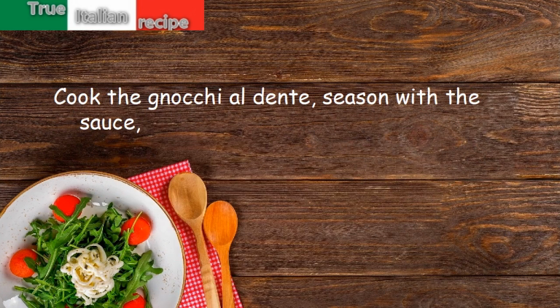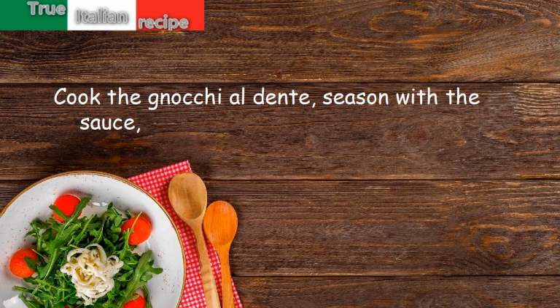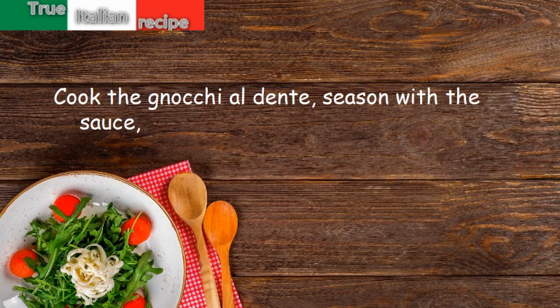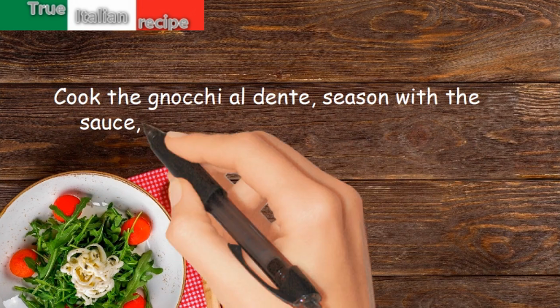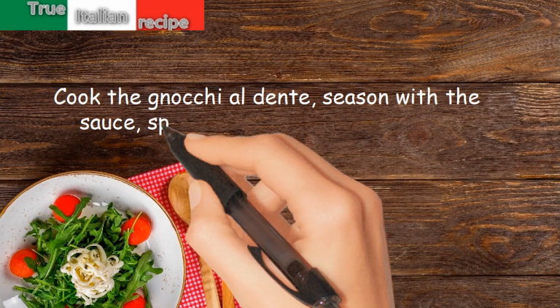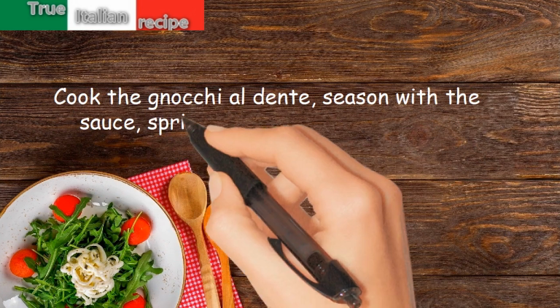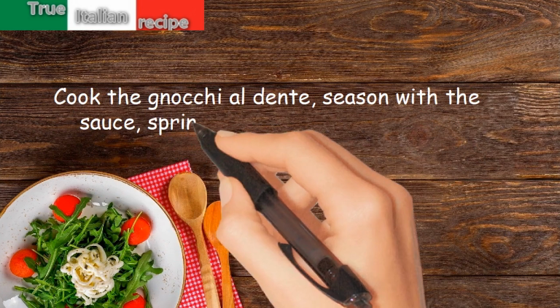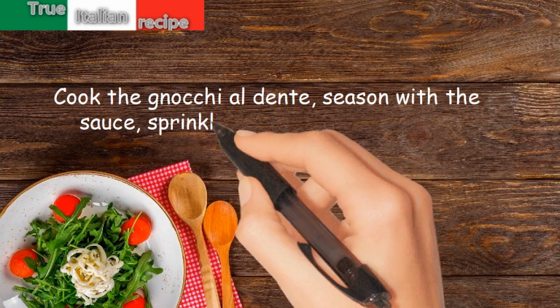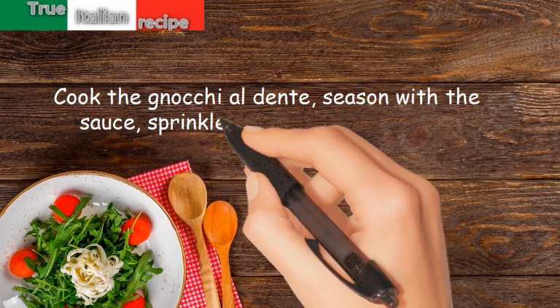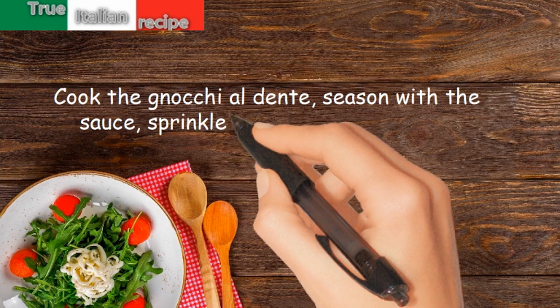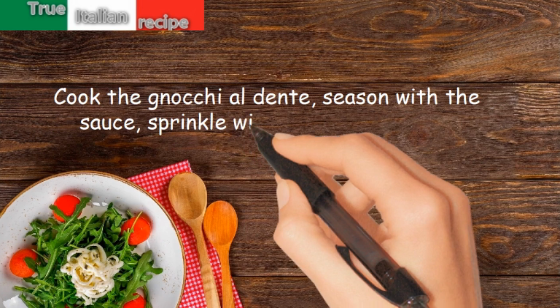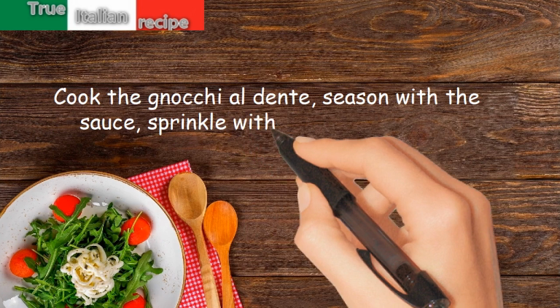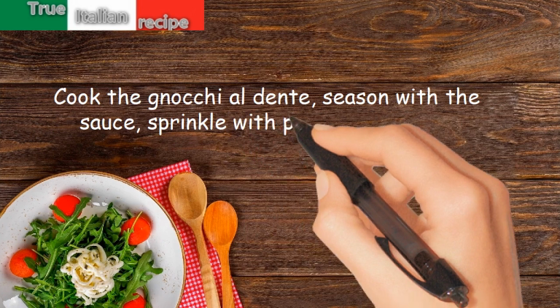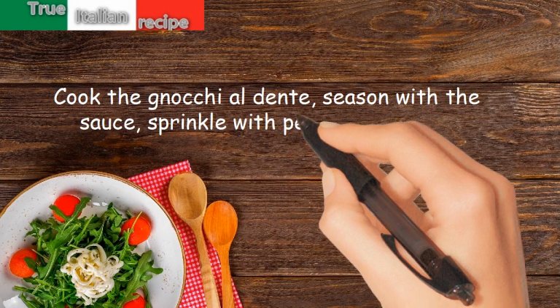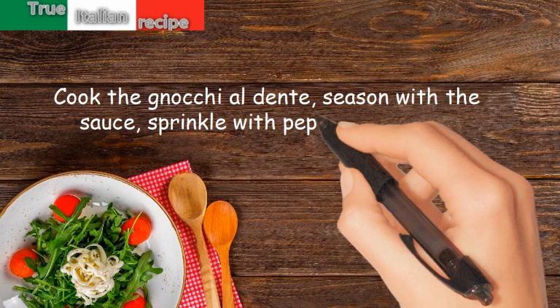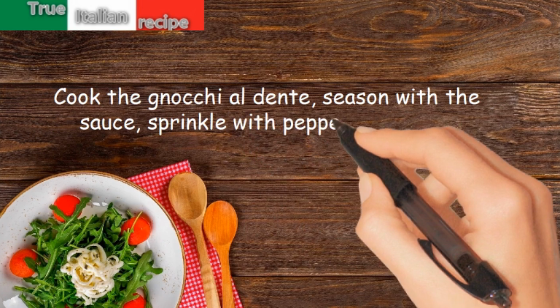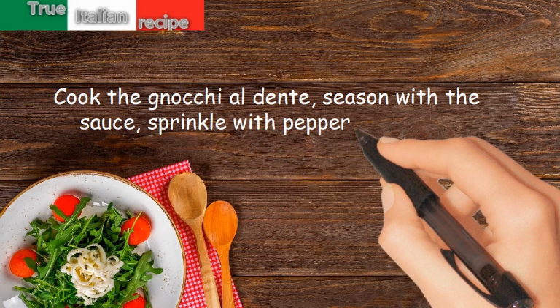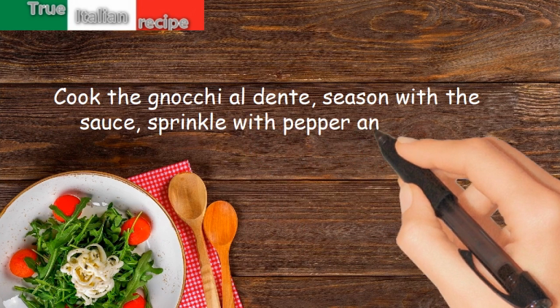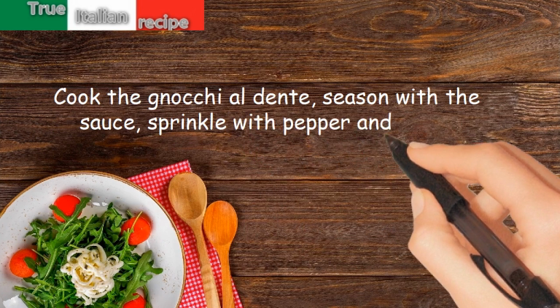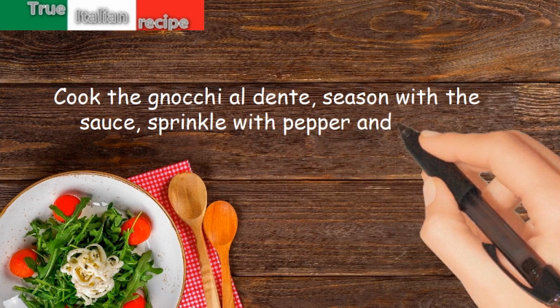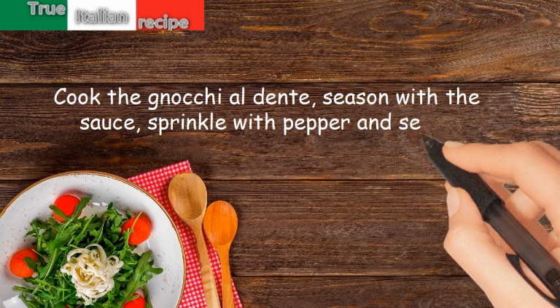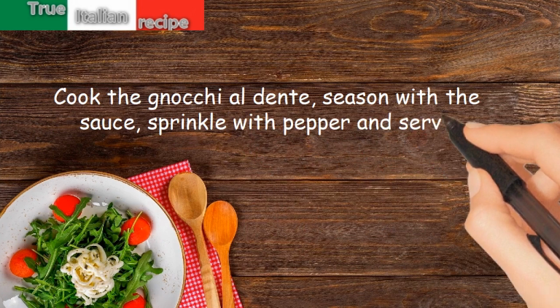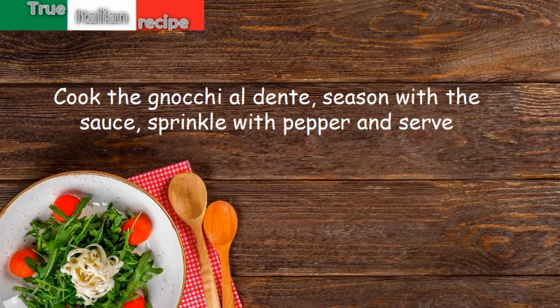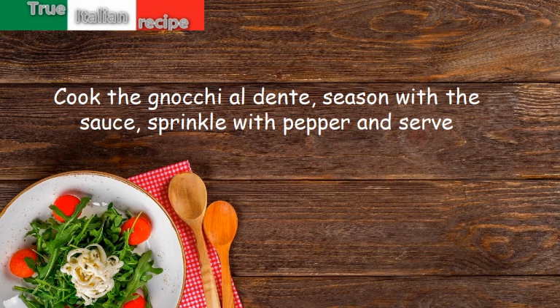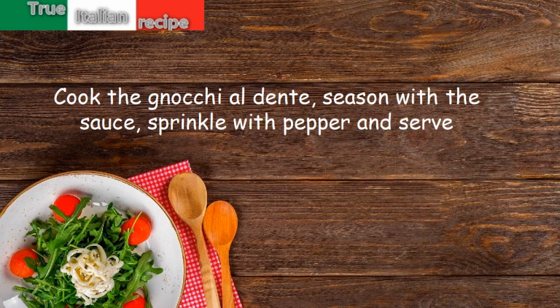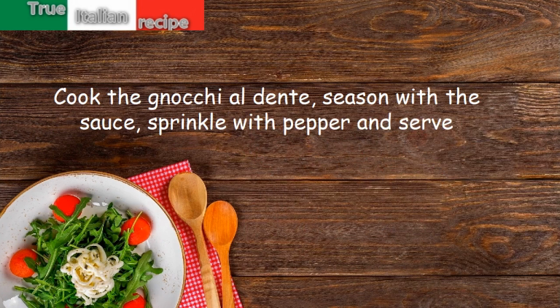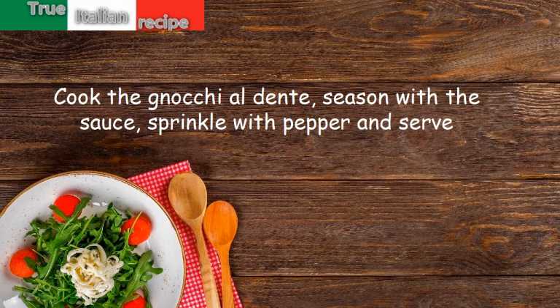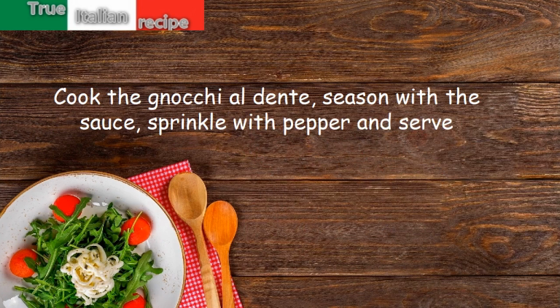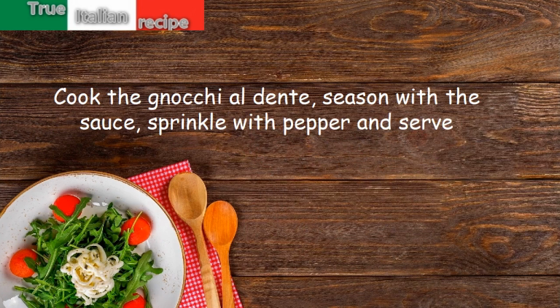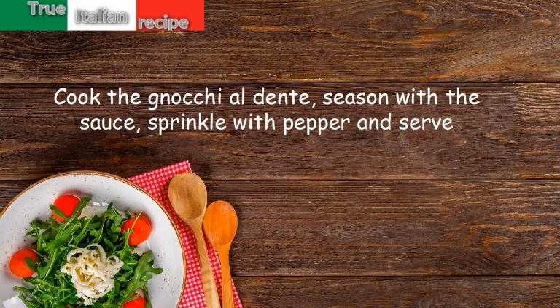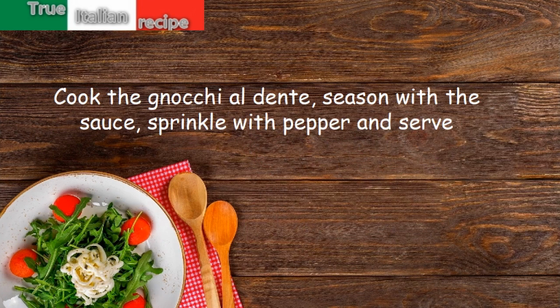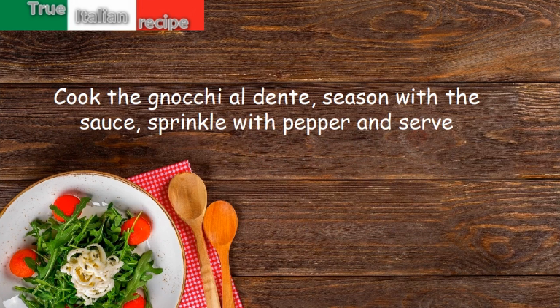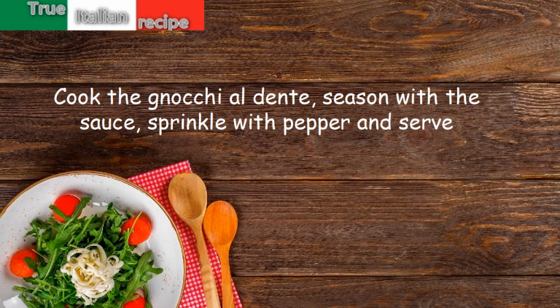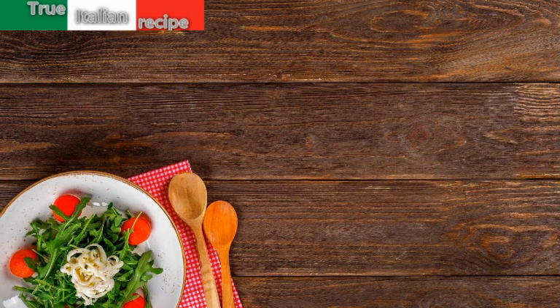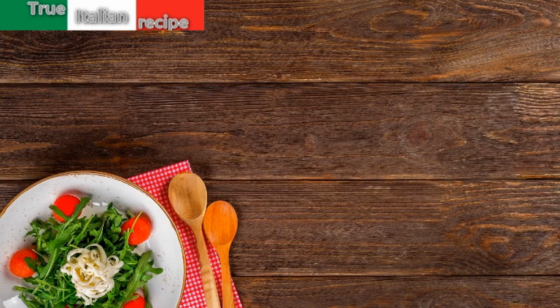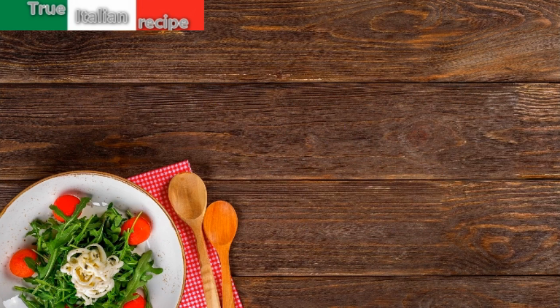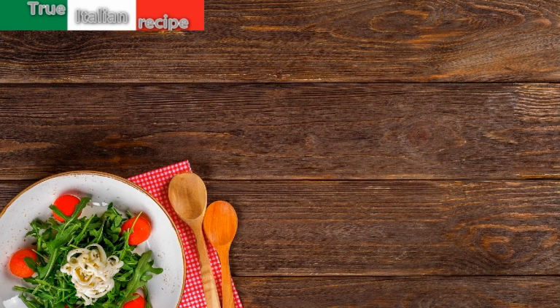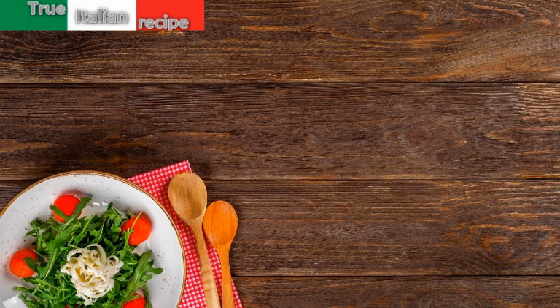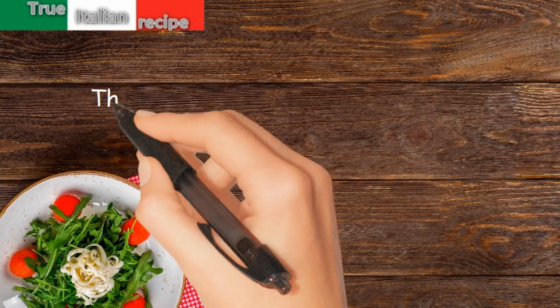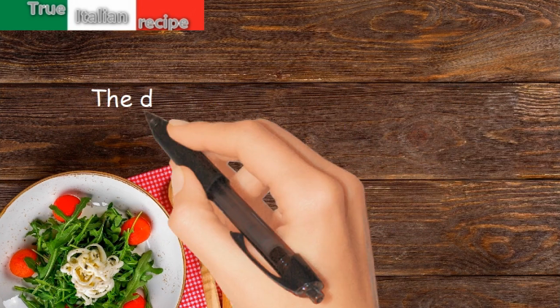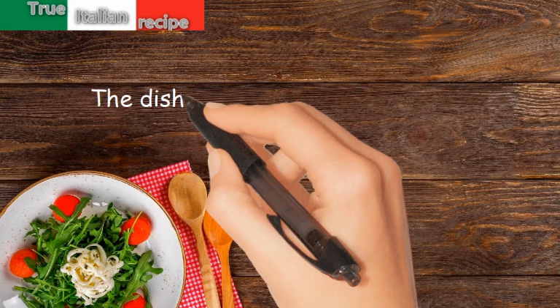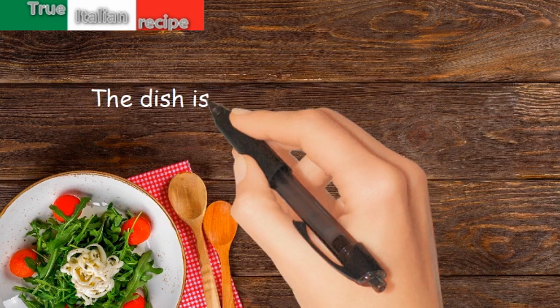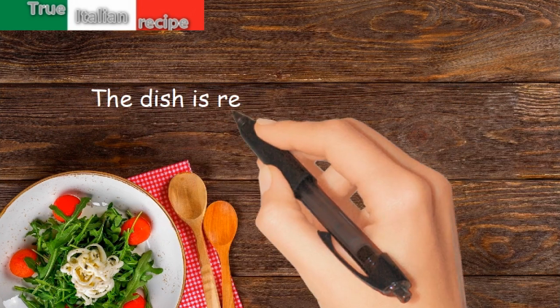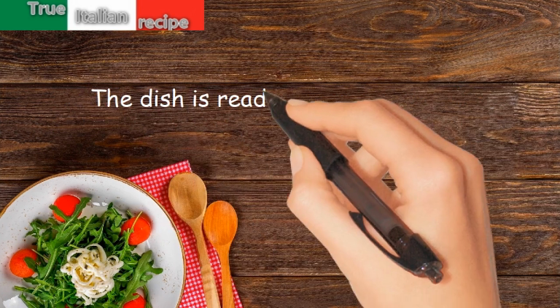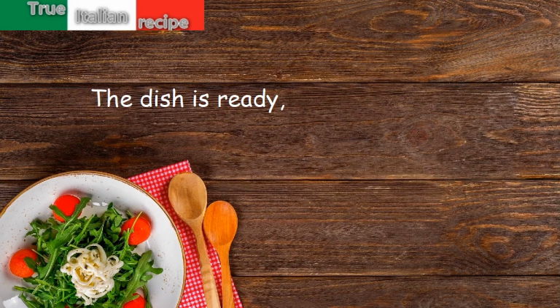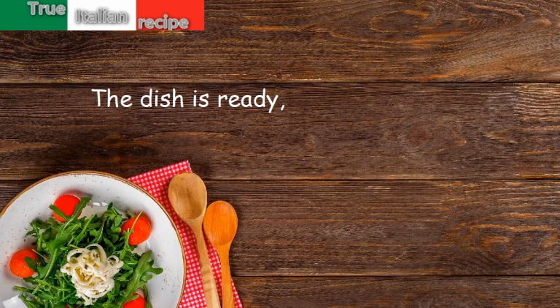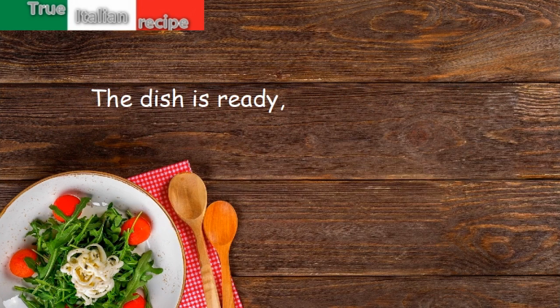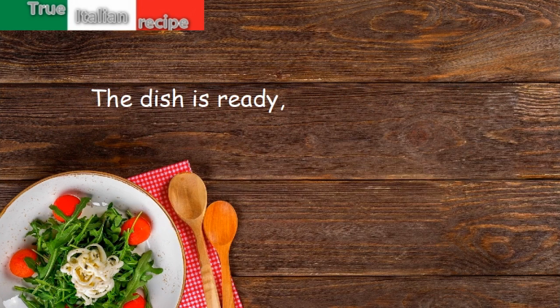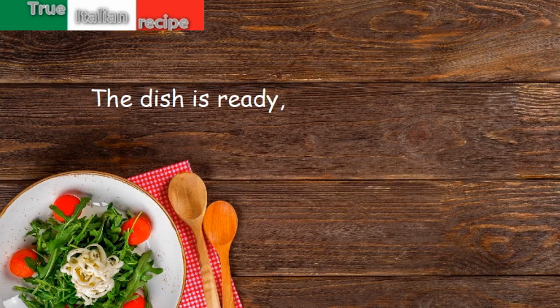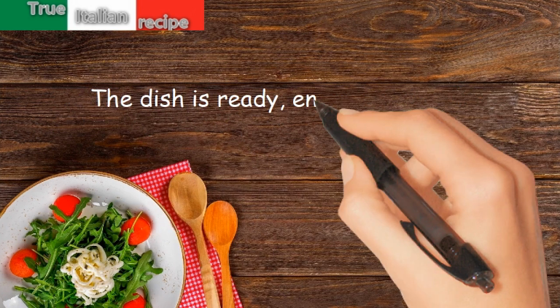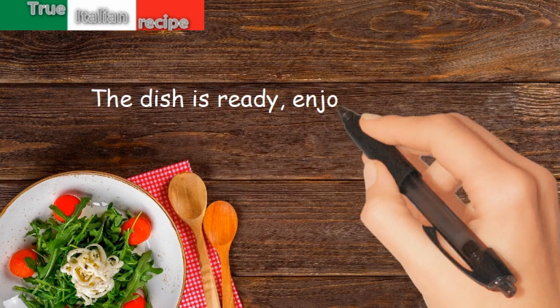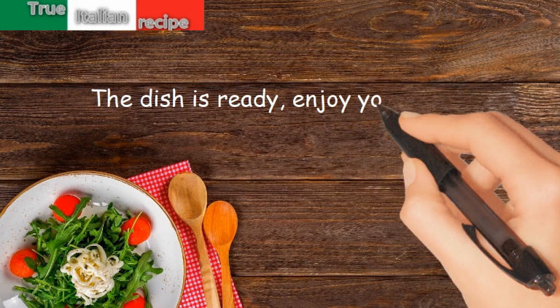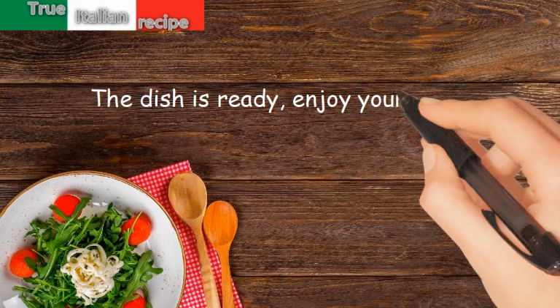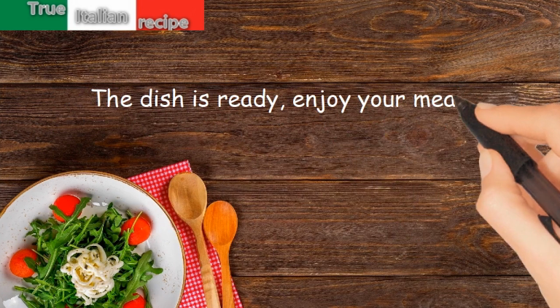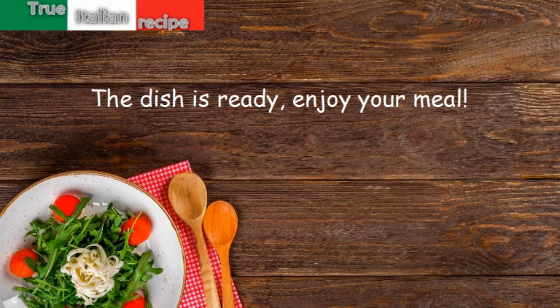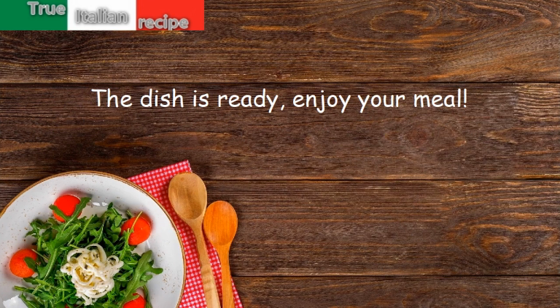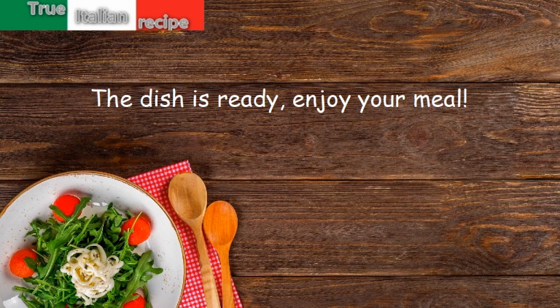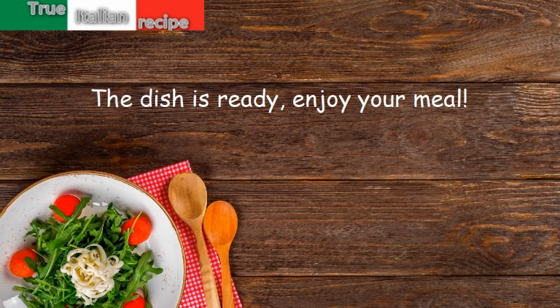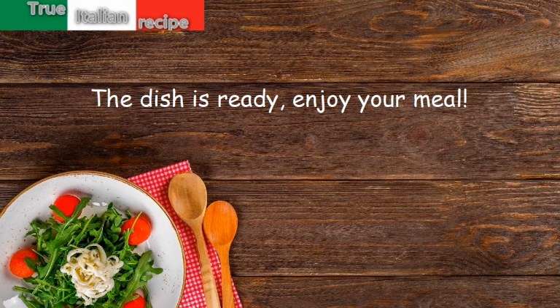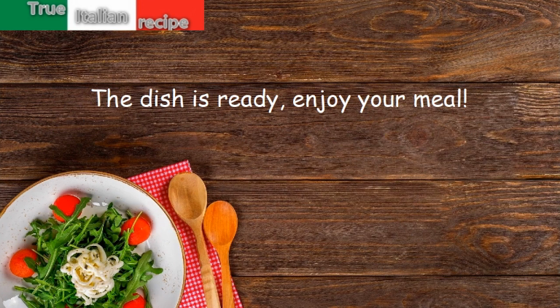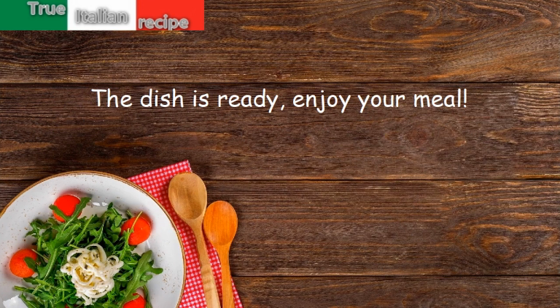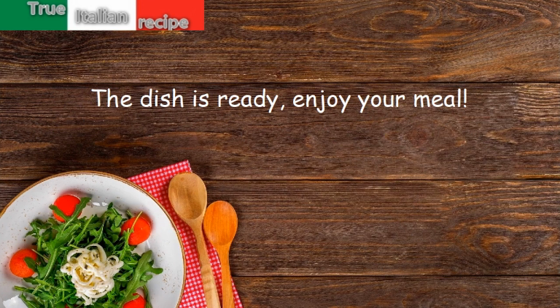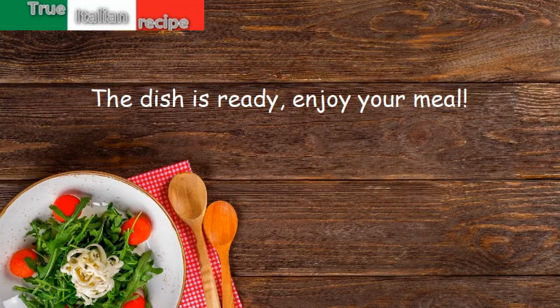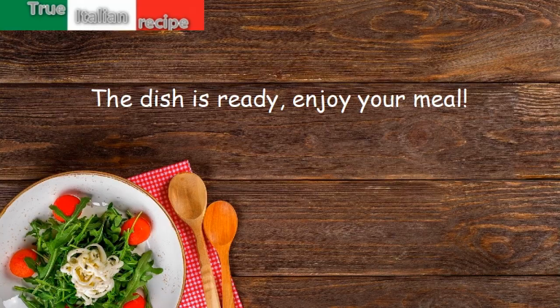Sprinkle with pepper and serve. The dish is ready — enjoy your meal!